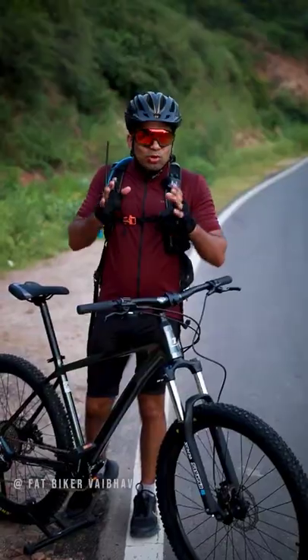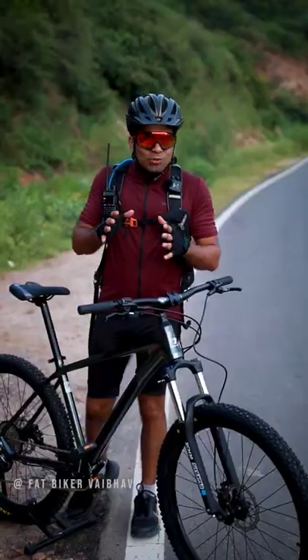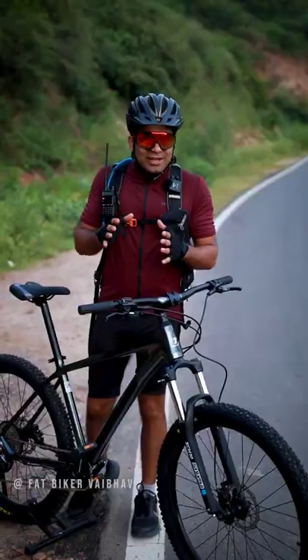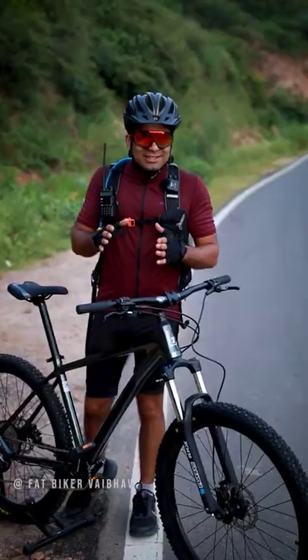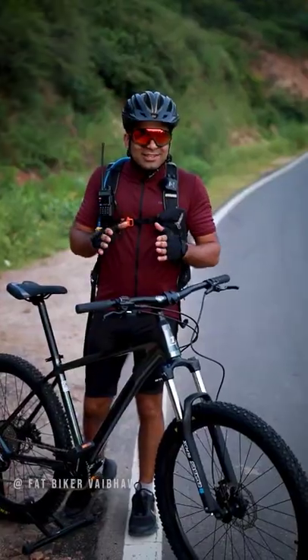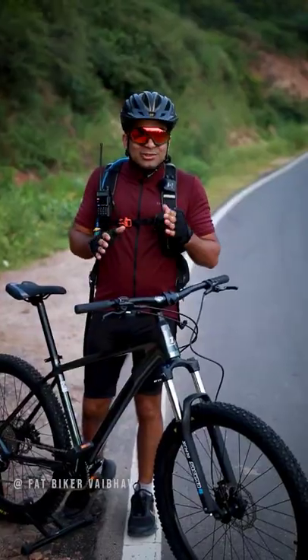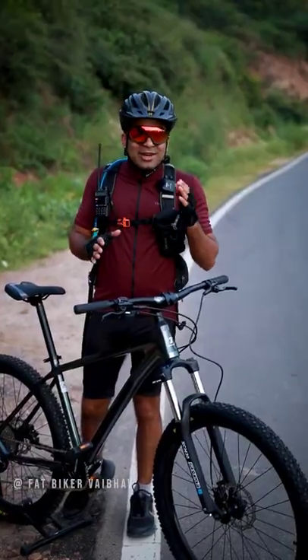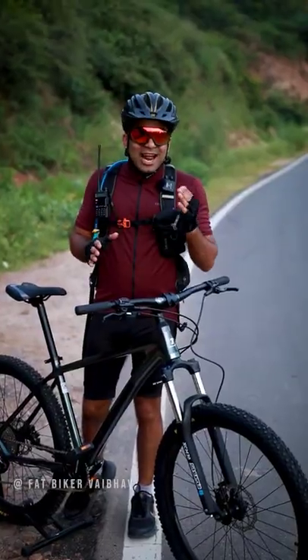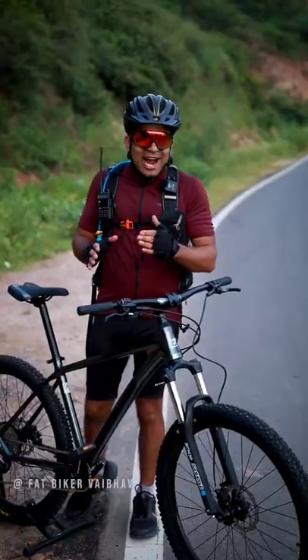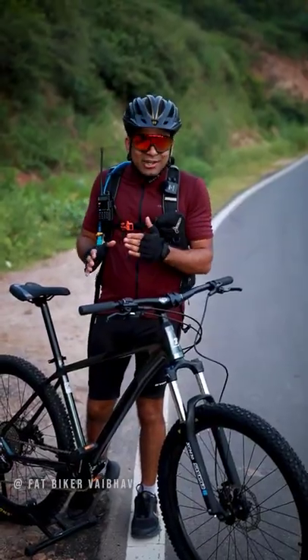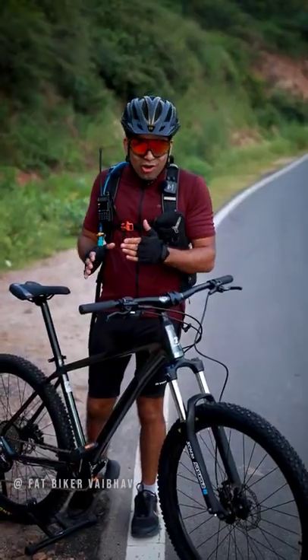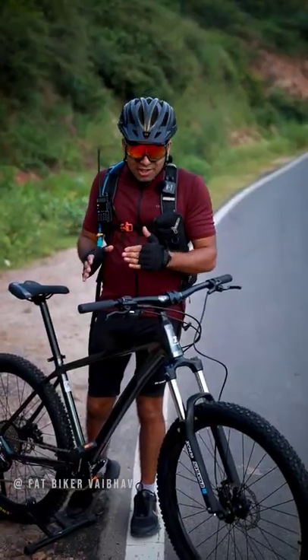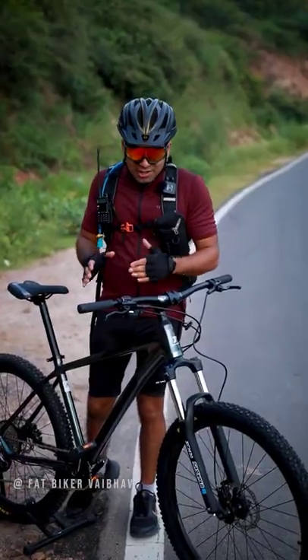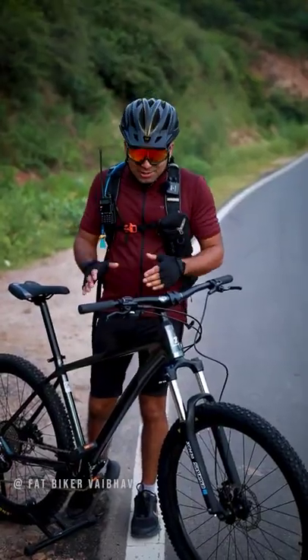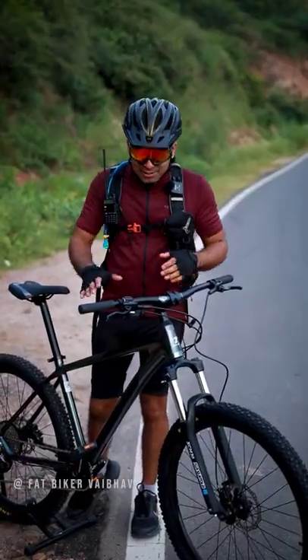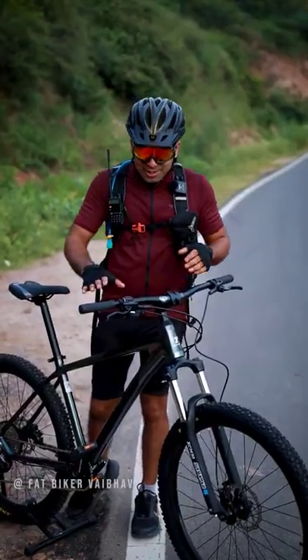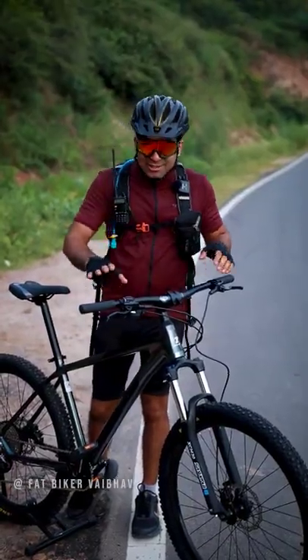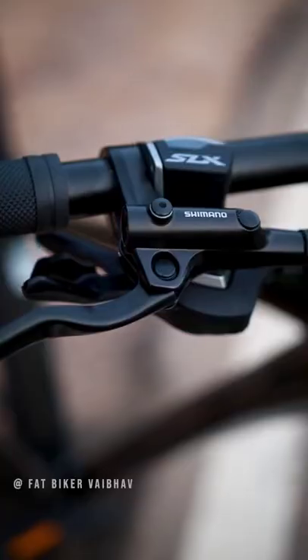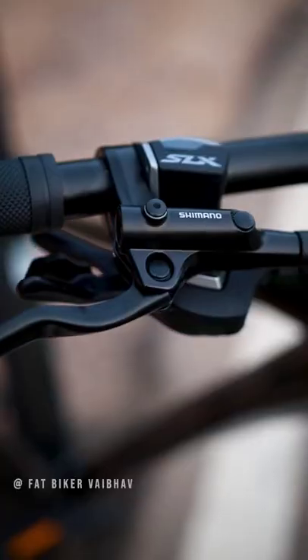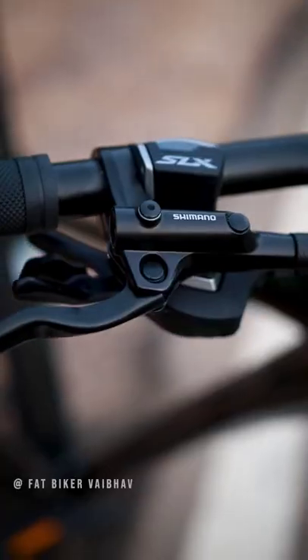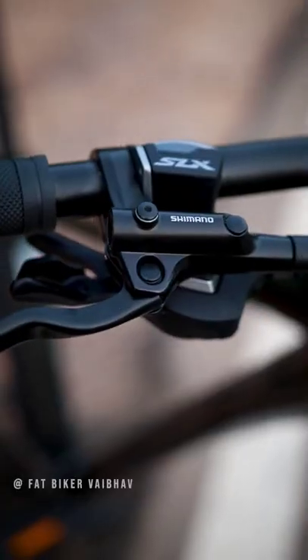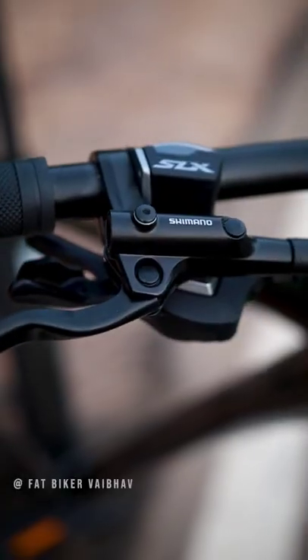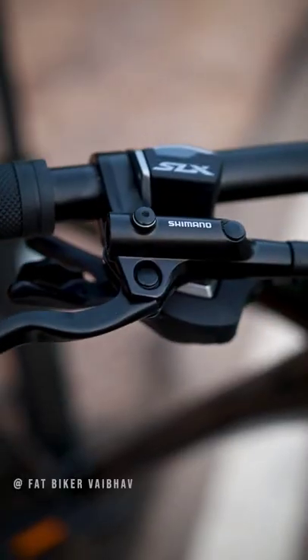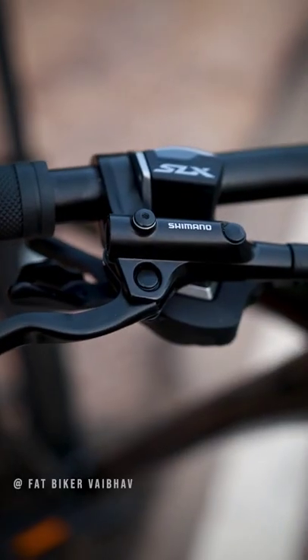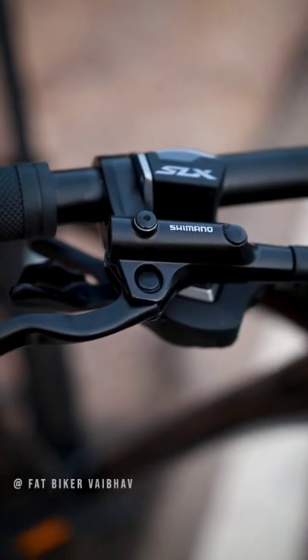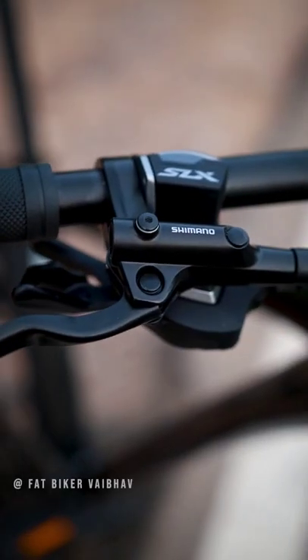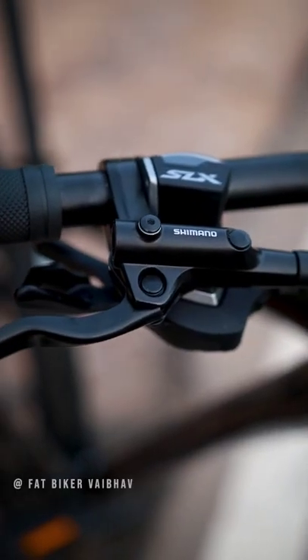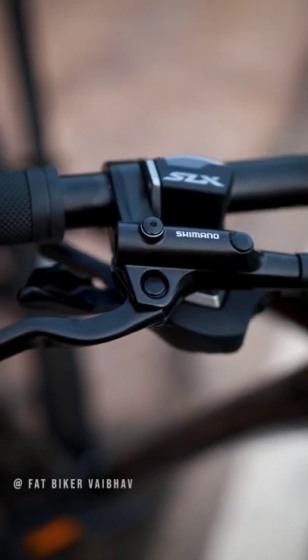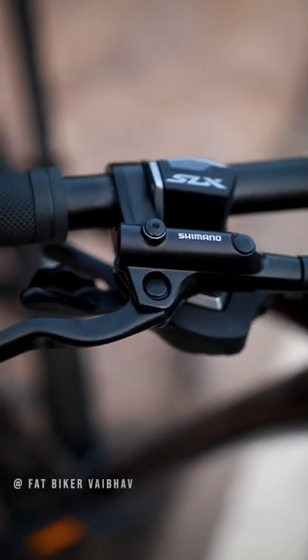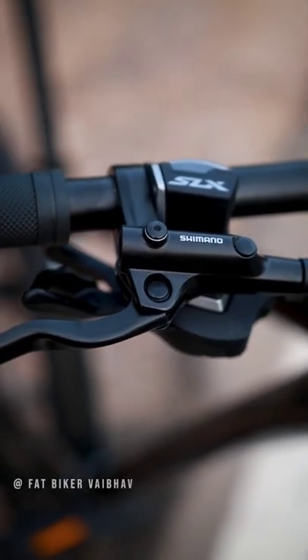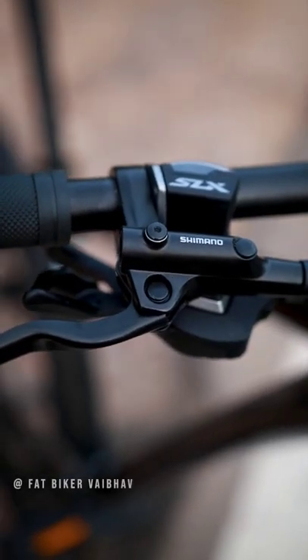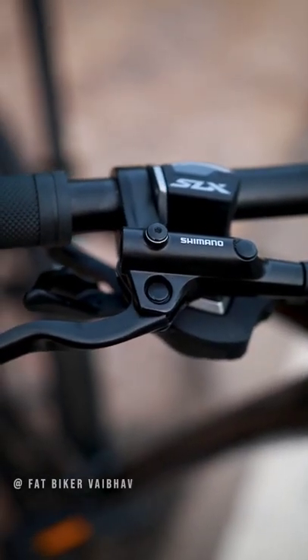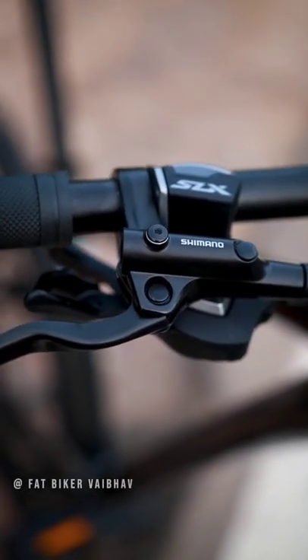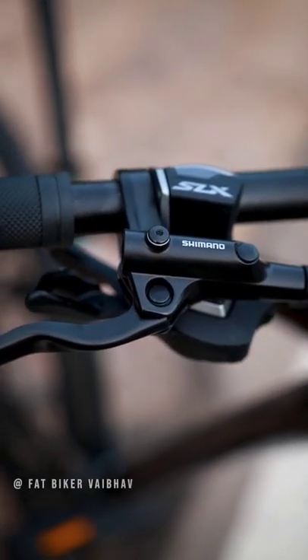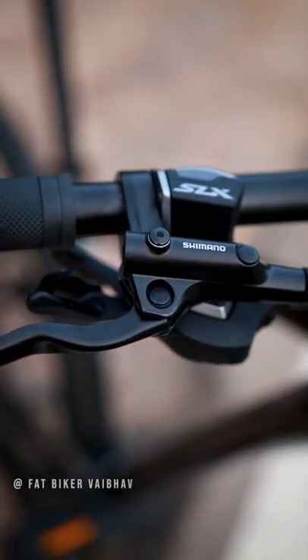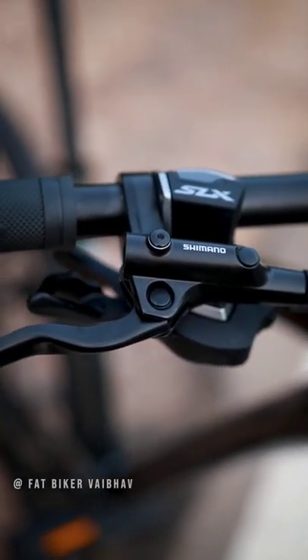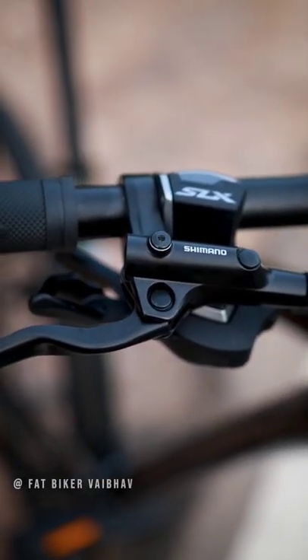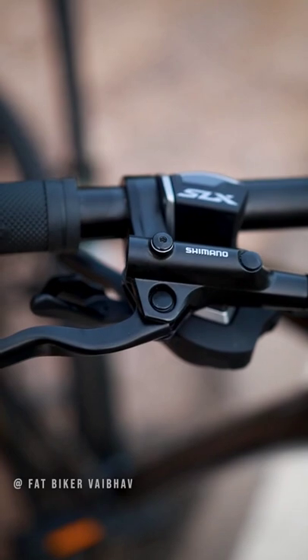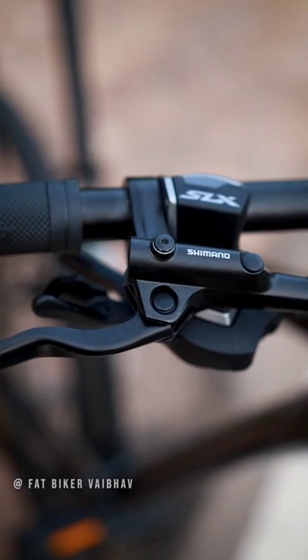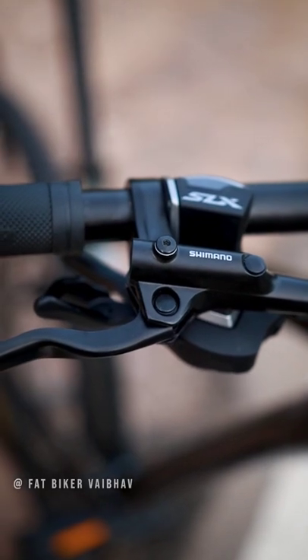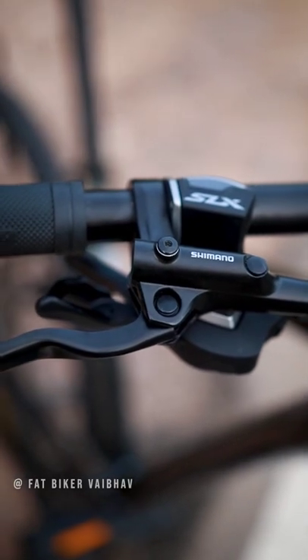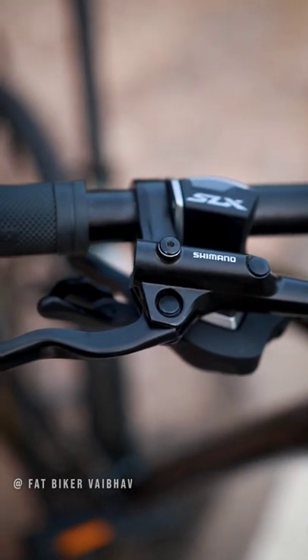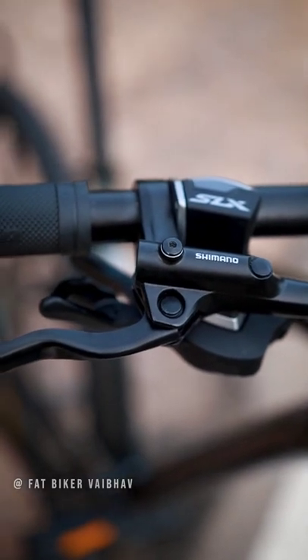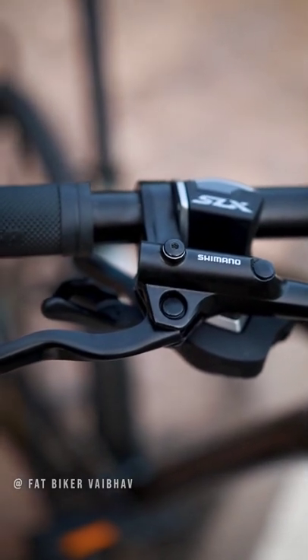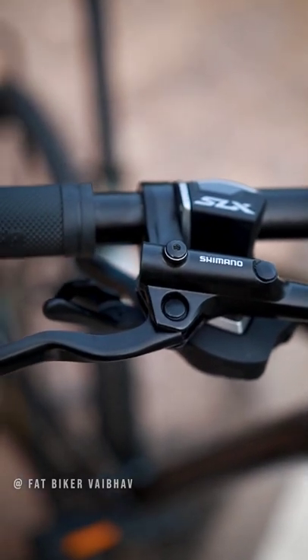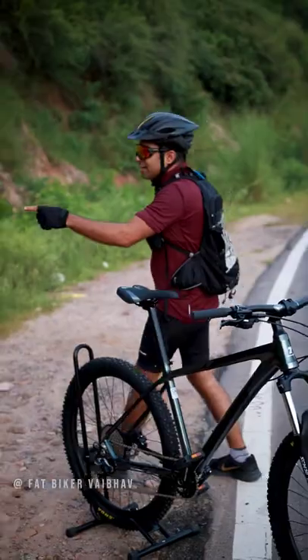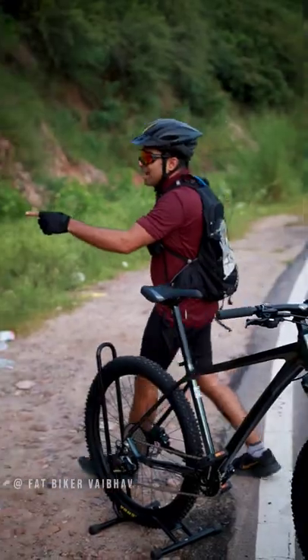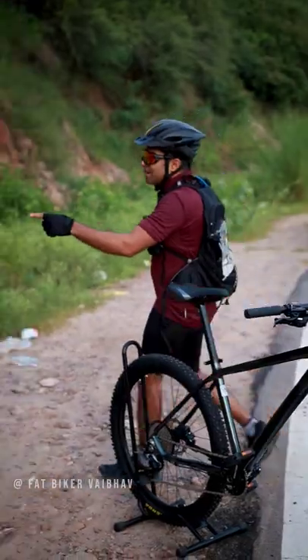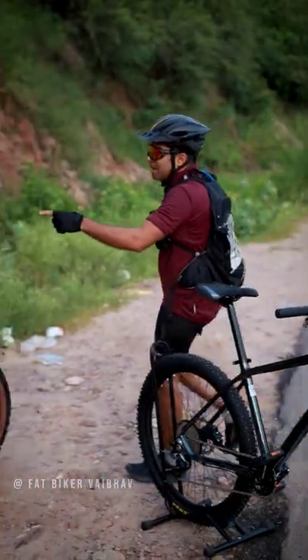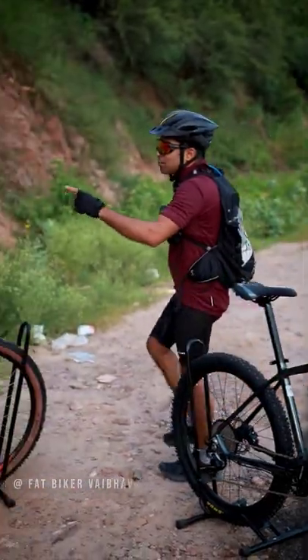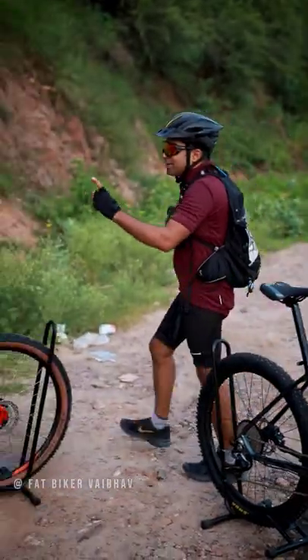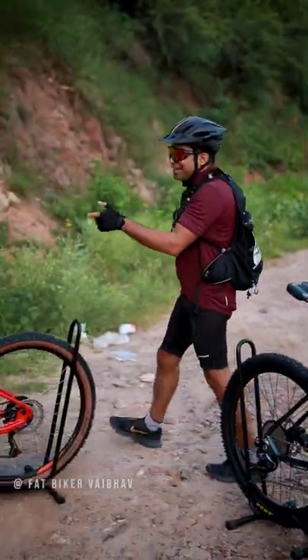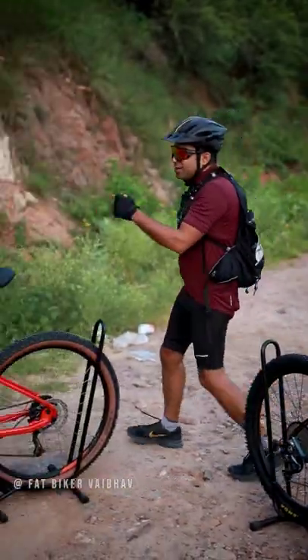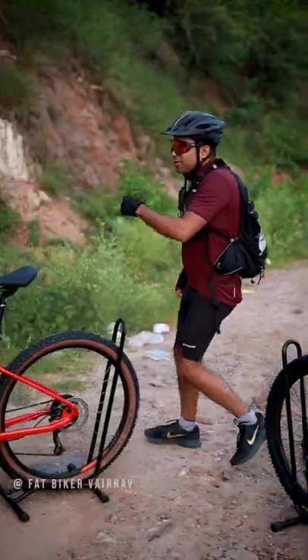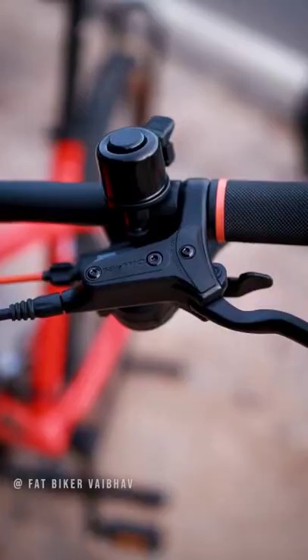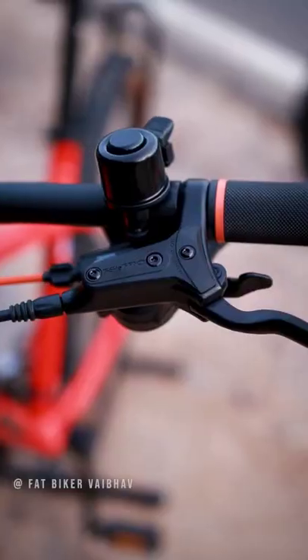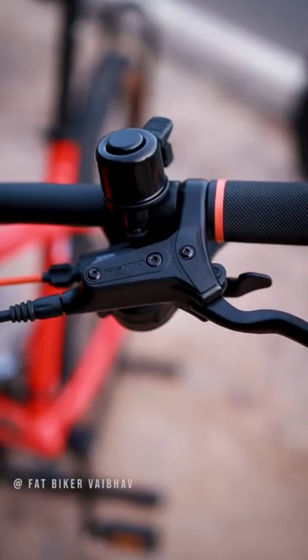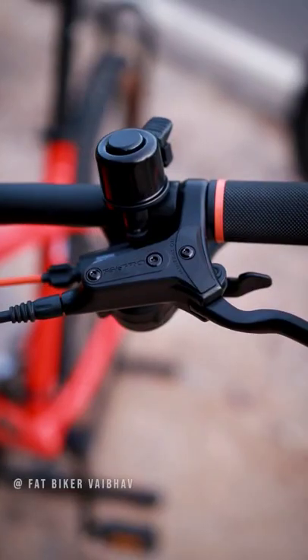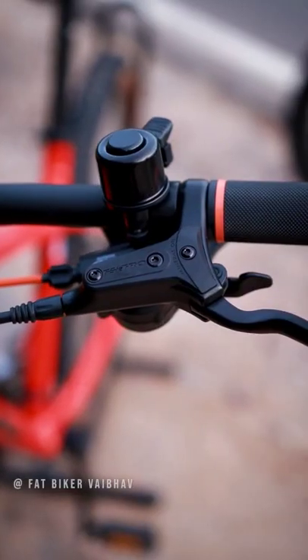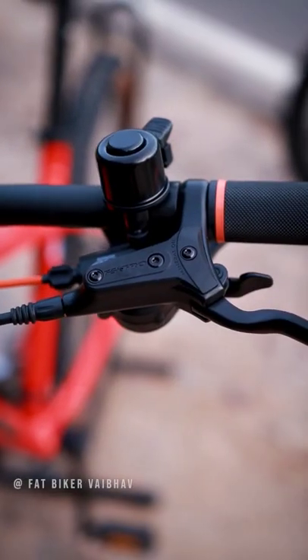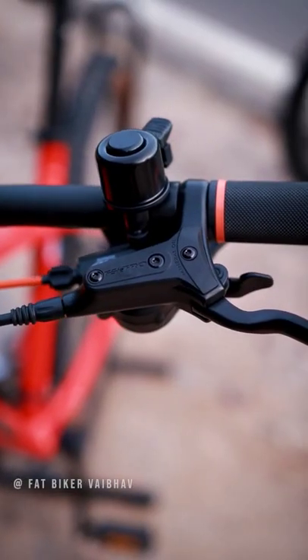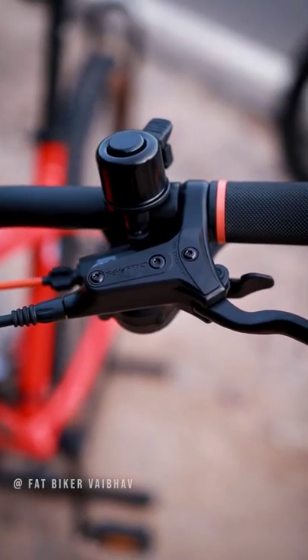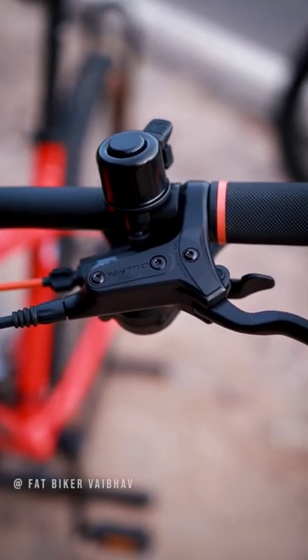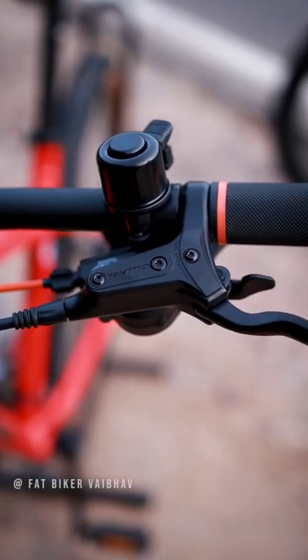In both bicycles, you get hydraulic disc brakes. In the Detroit, there are MT200 Shimano brakes. But here on the KDM, you get the Tektro hydraulic disc brakes.